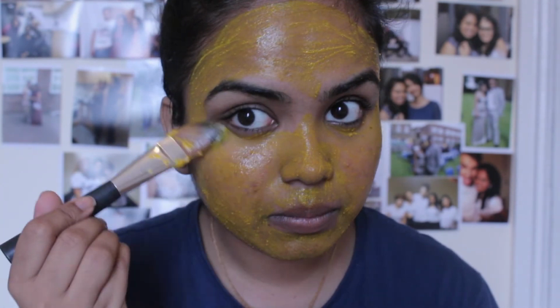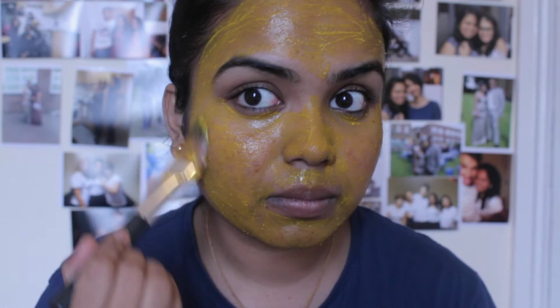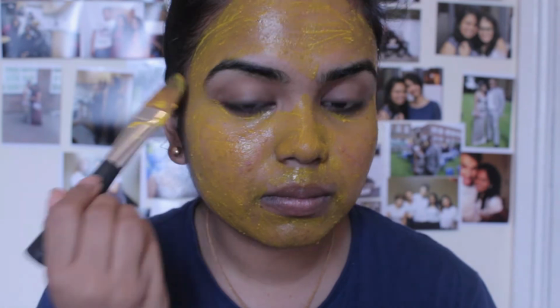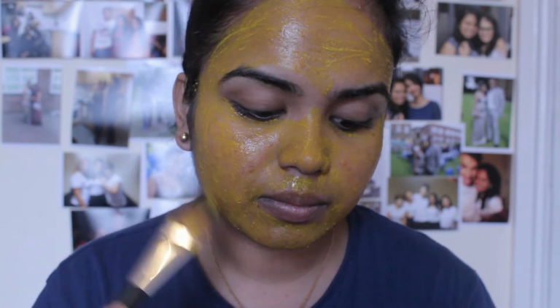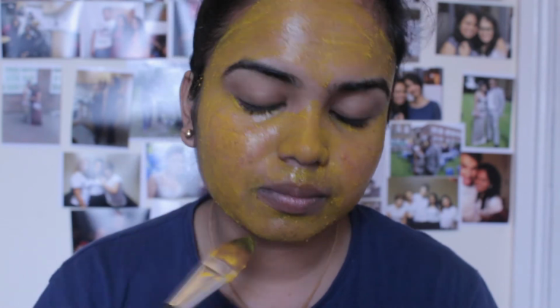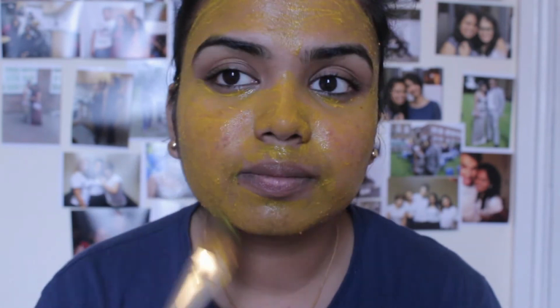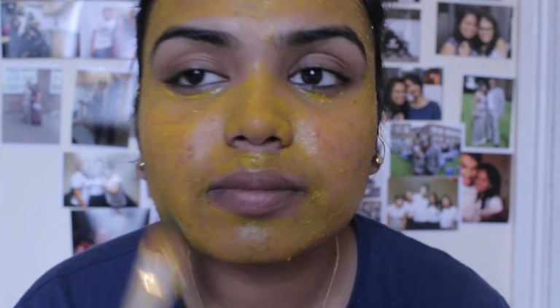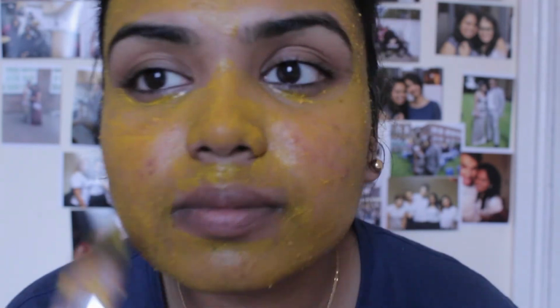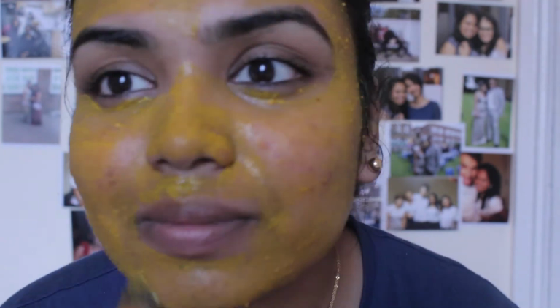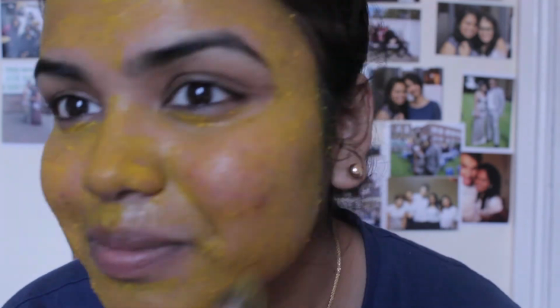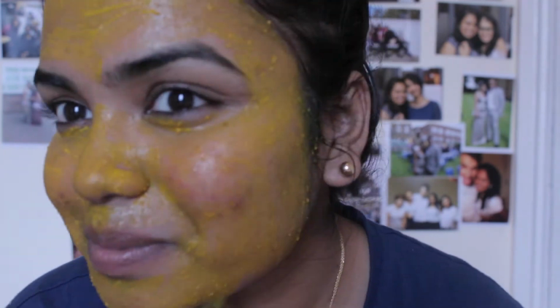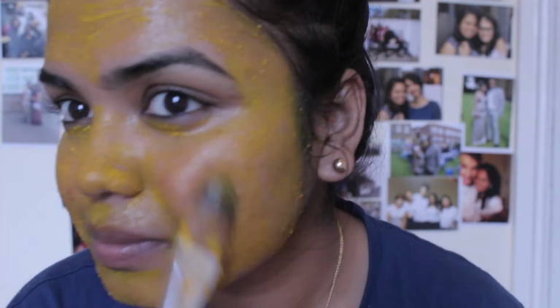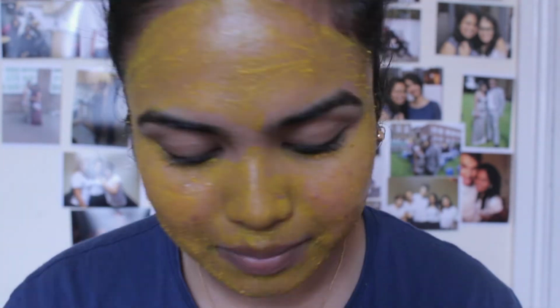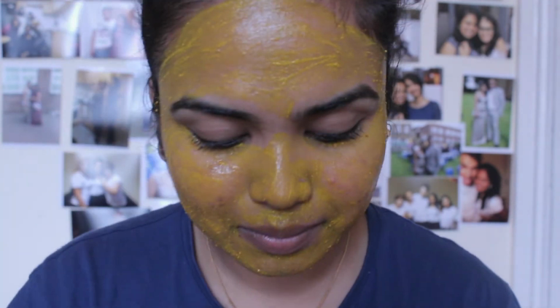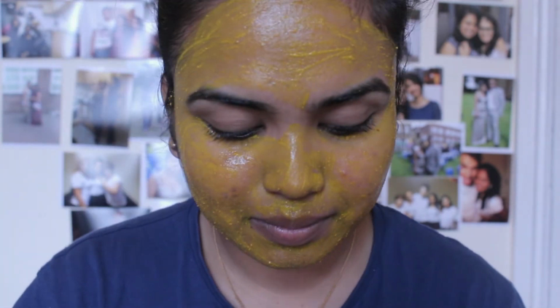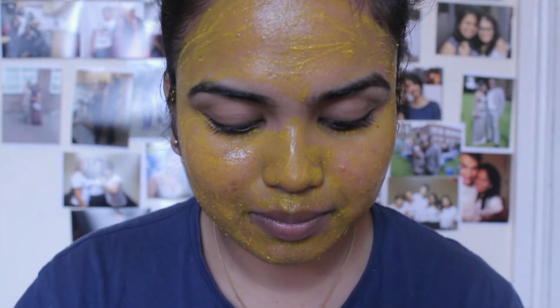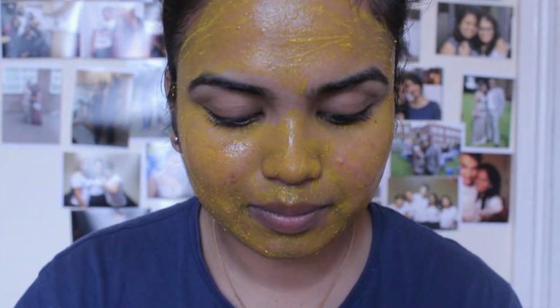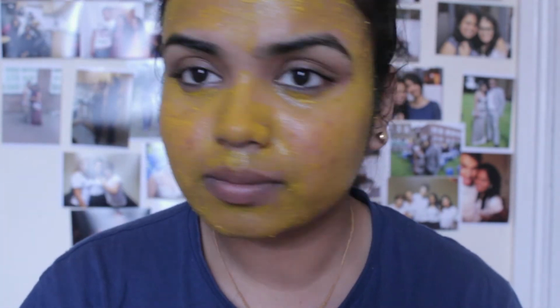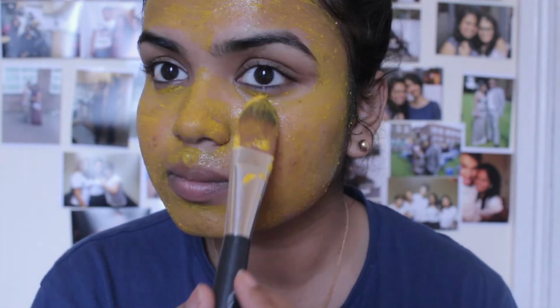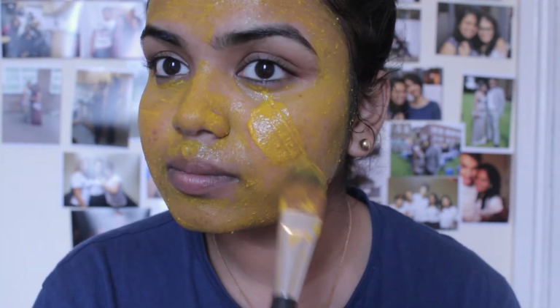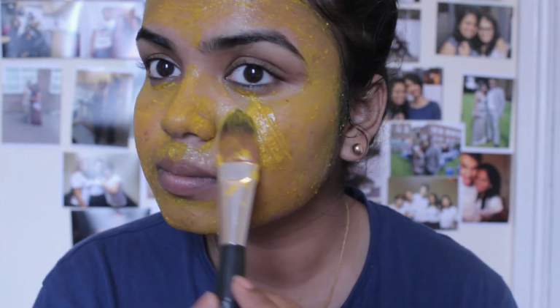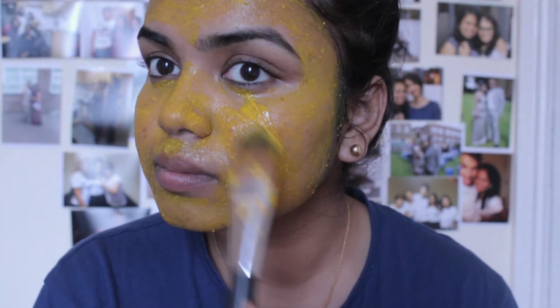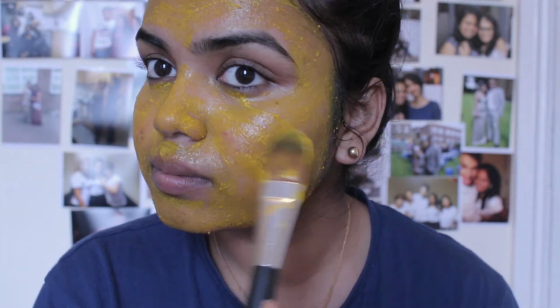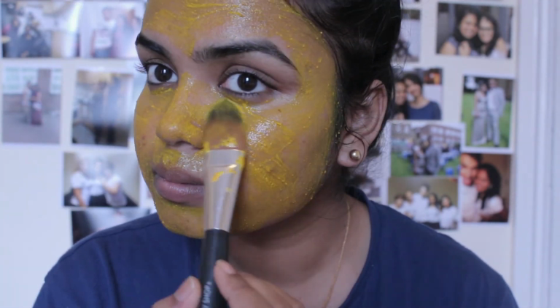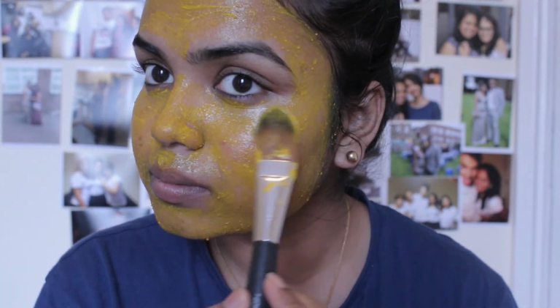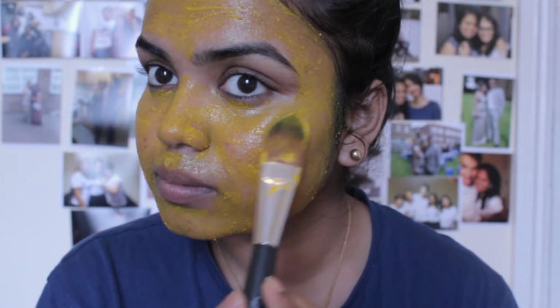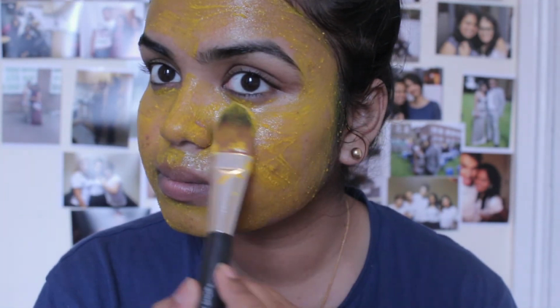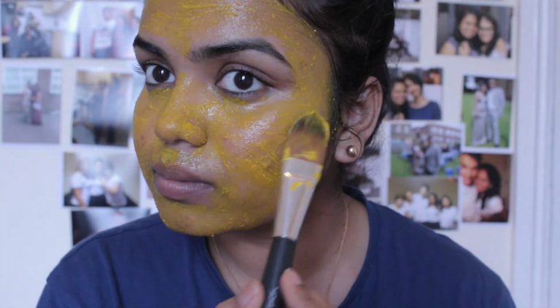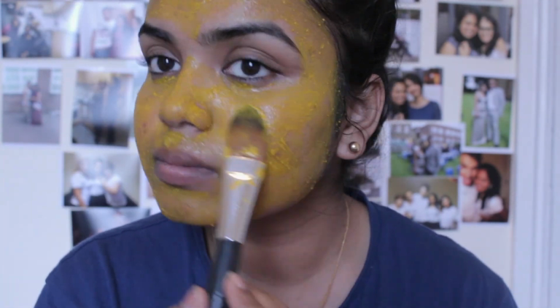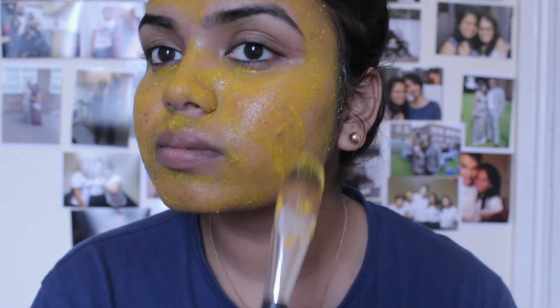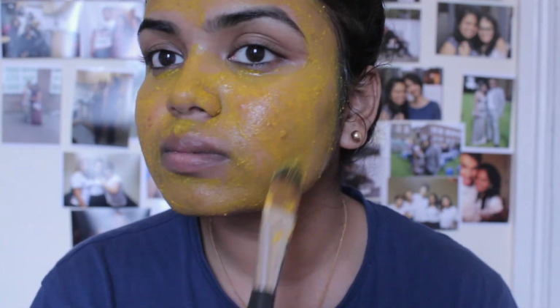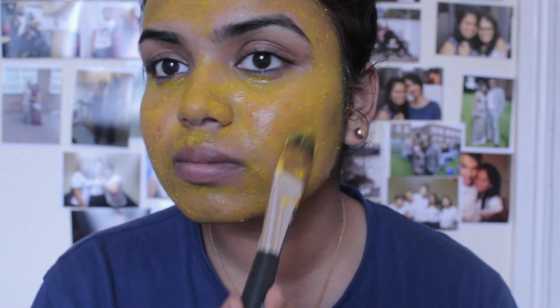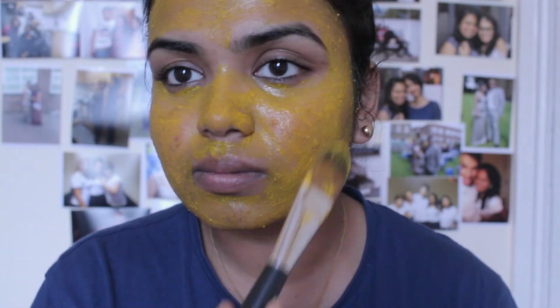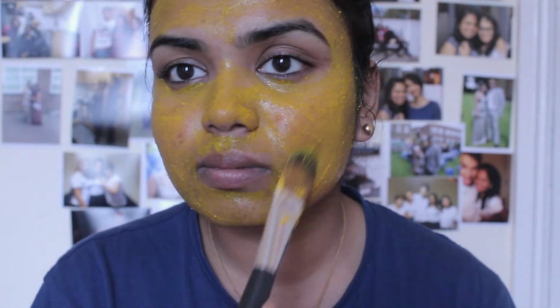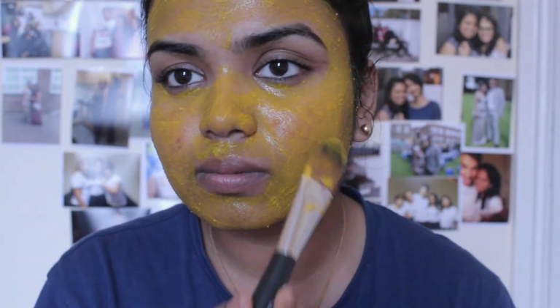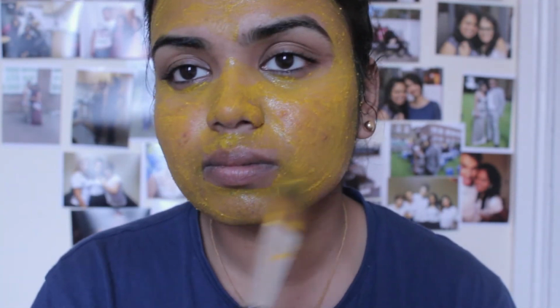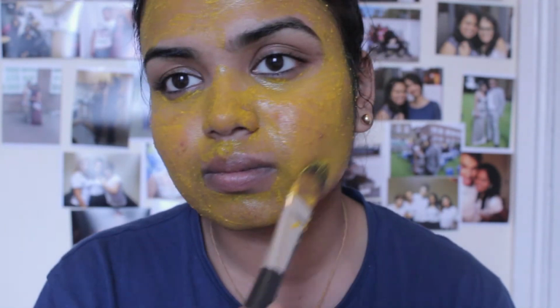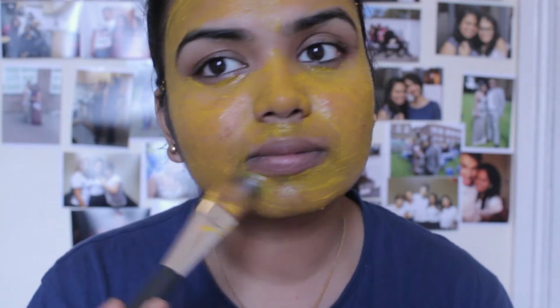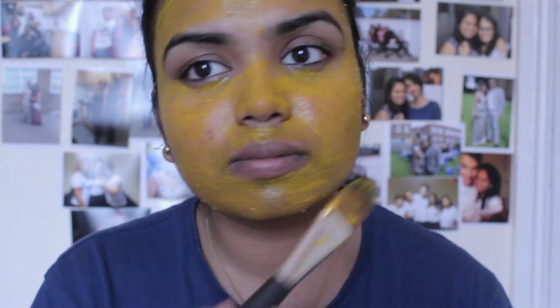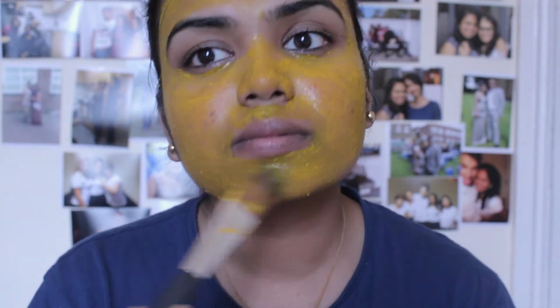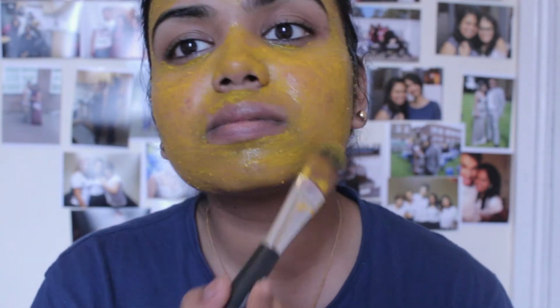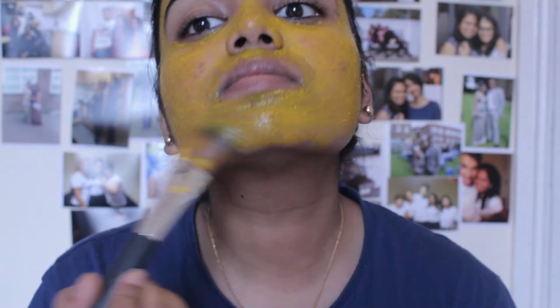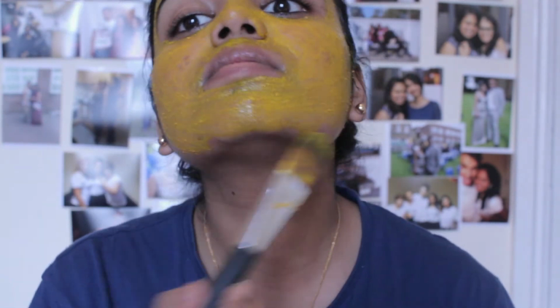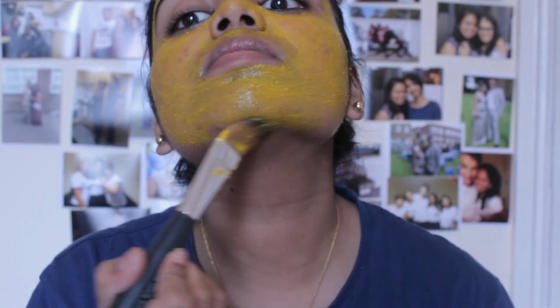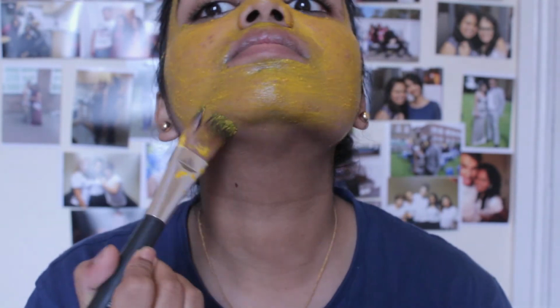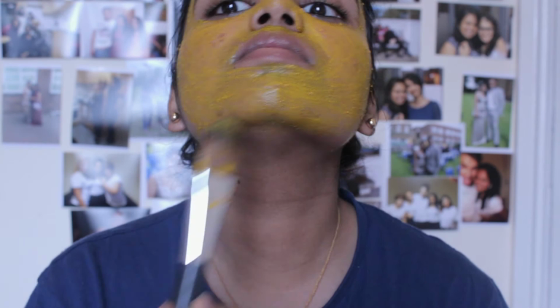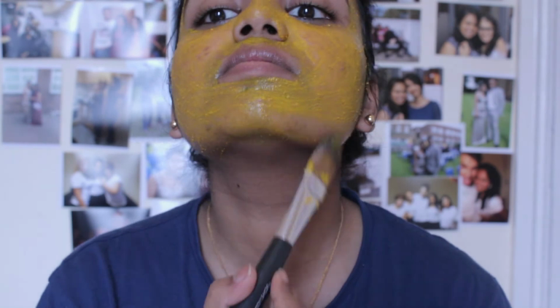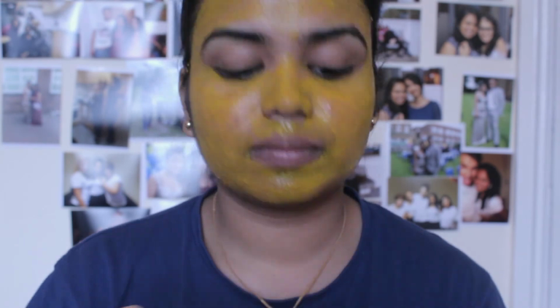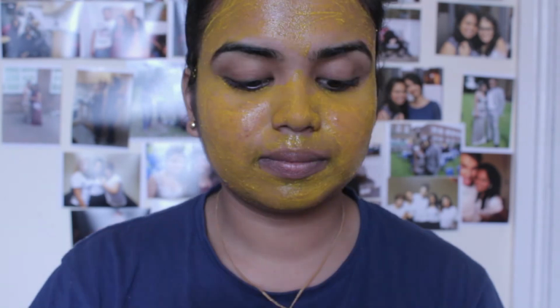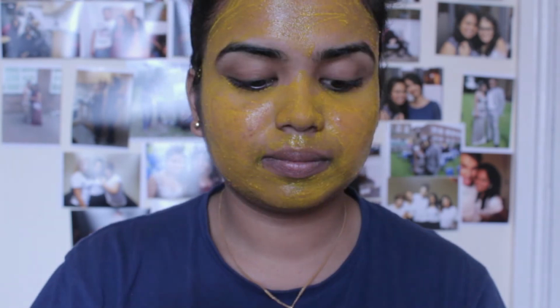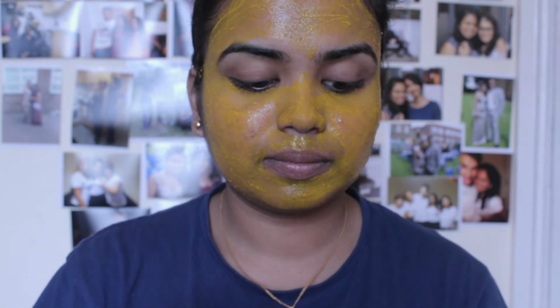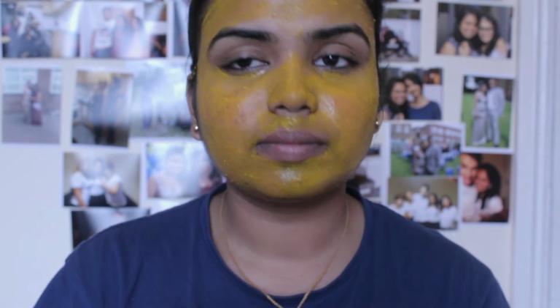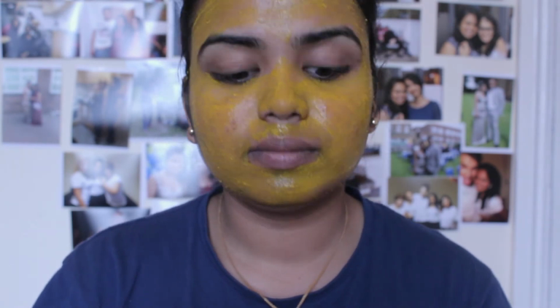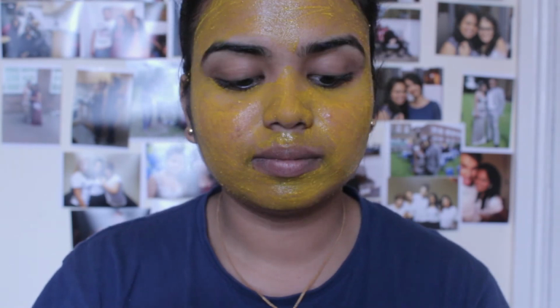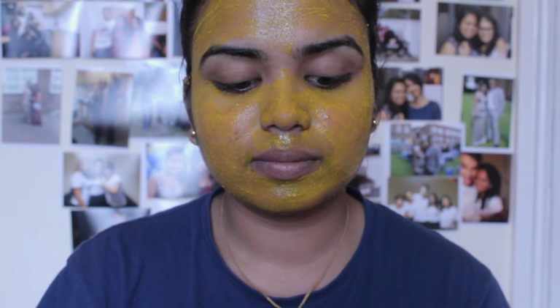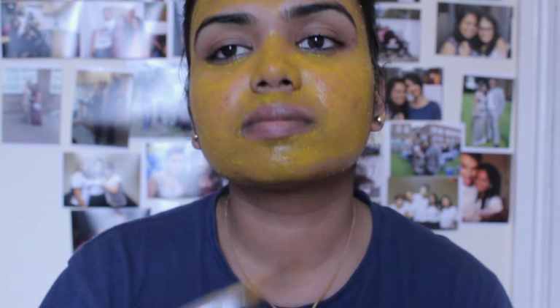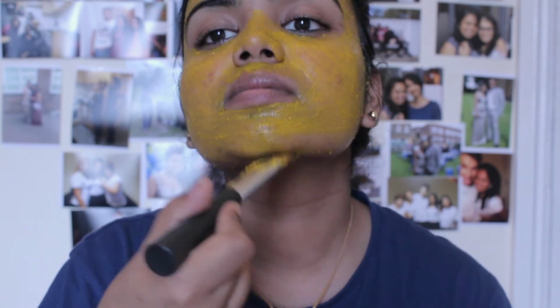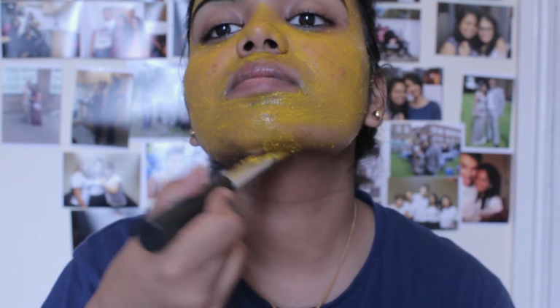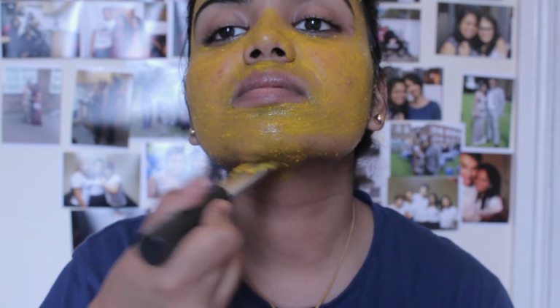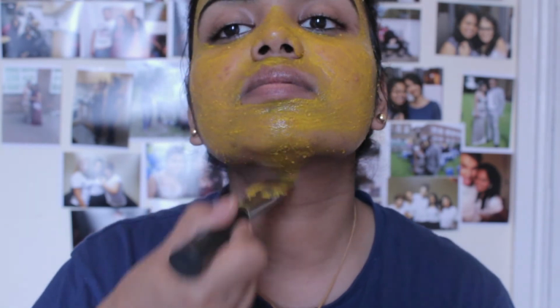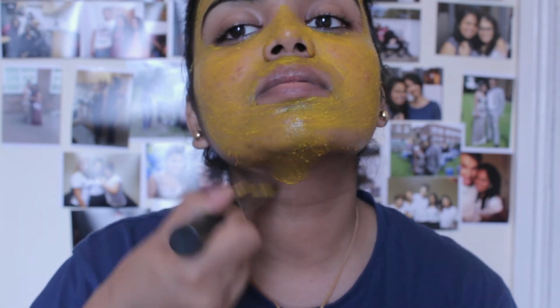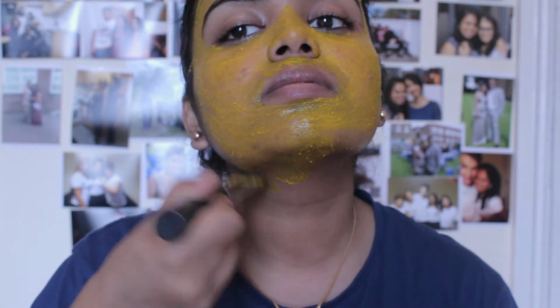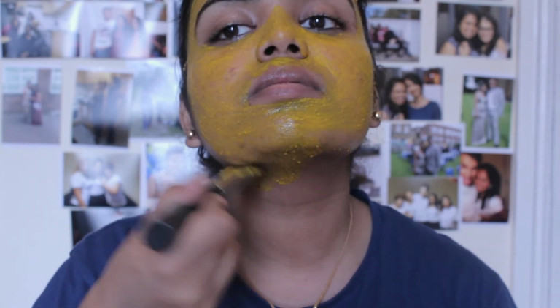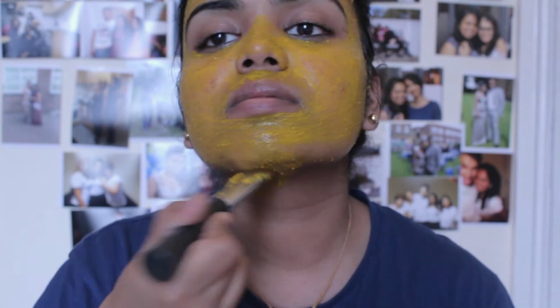Yogurt contains important nutrients that are good for skin, including lactic acid, zinc, calcium, and B vitamins.